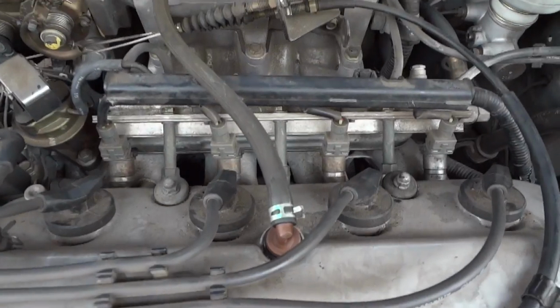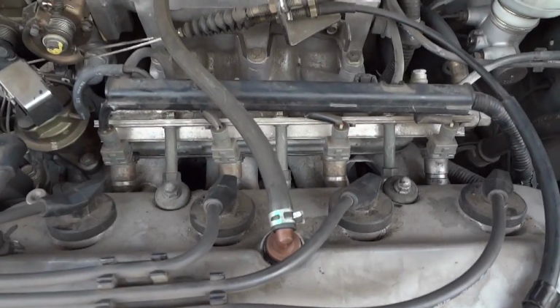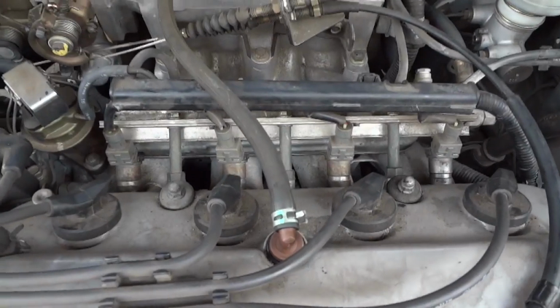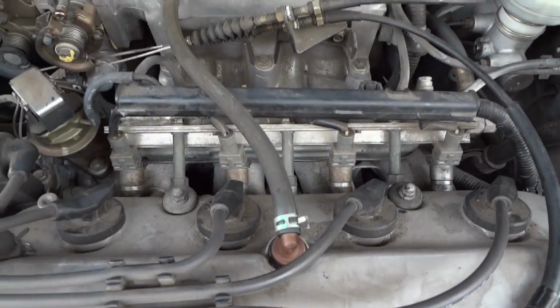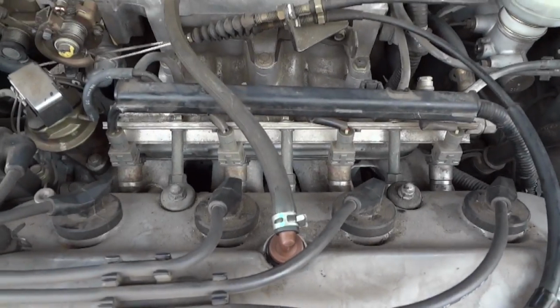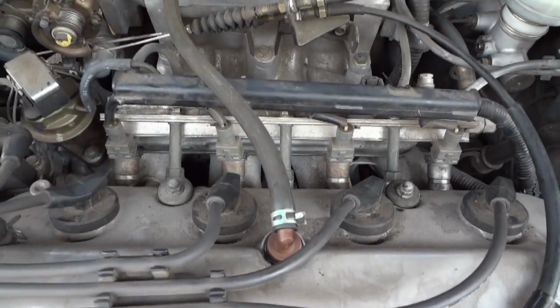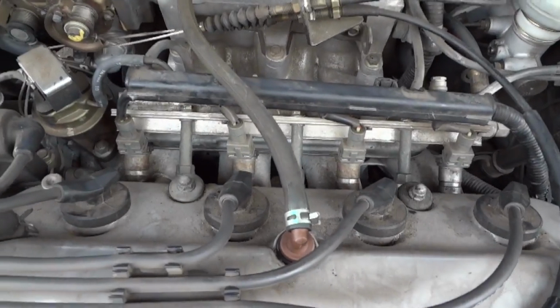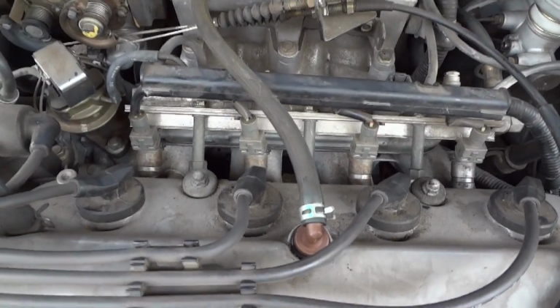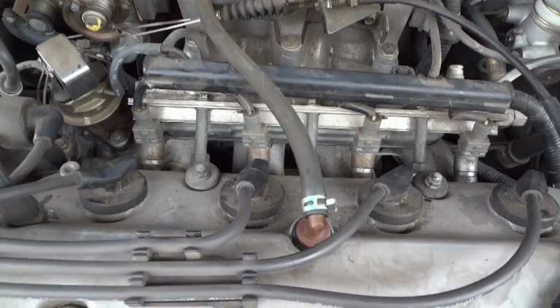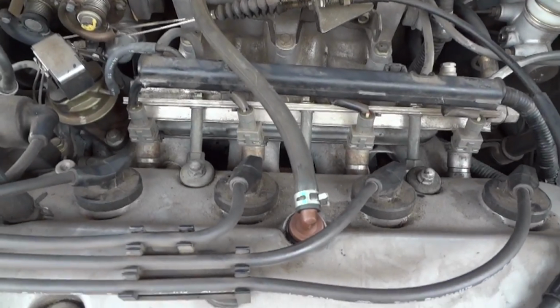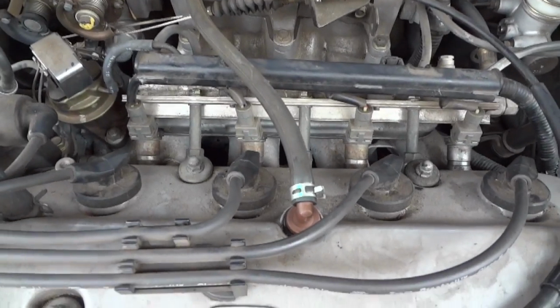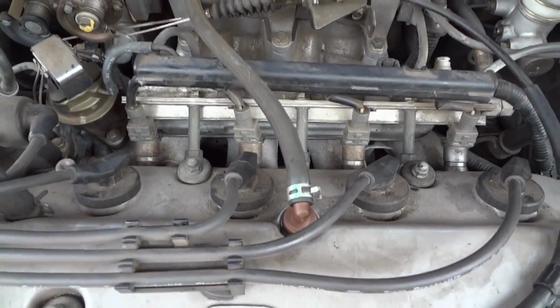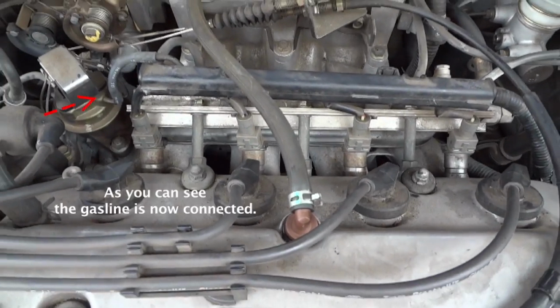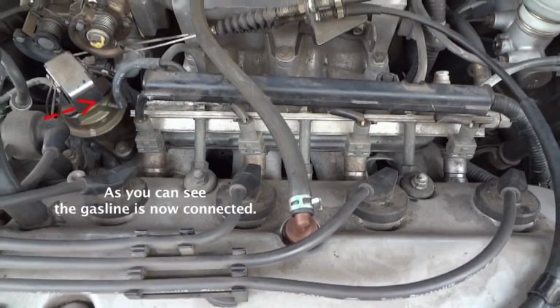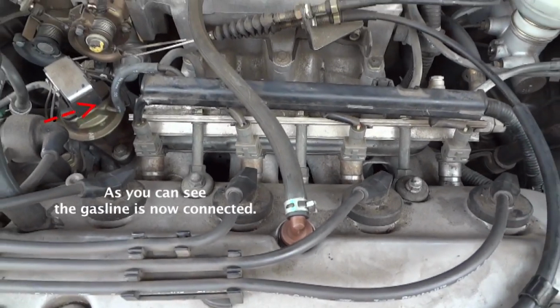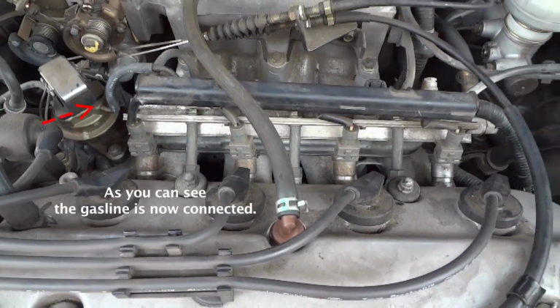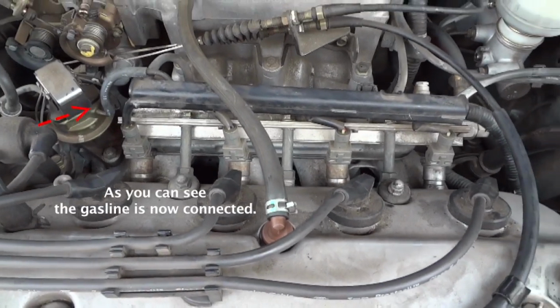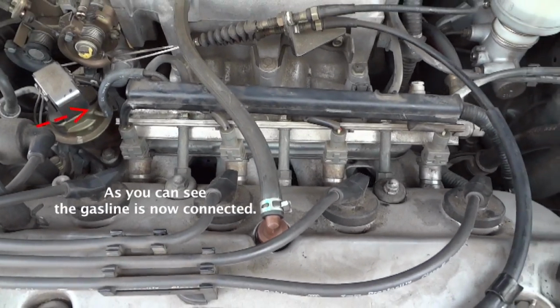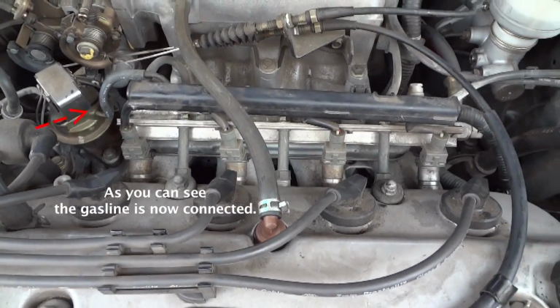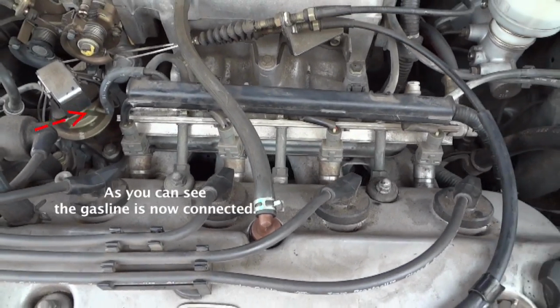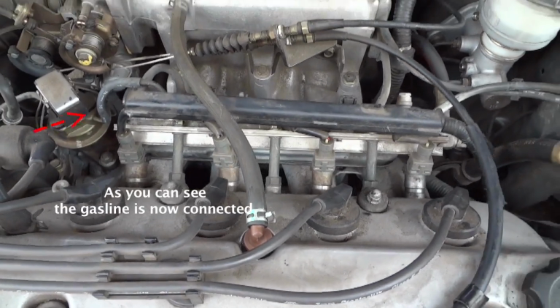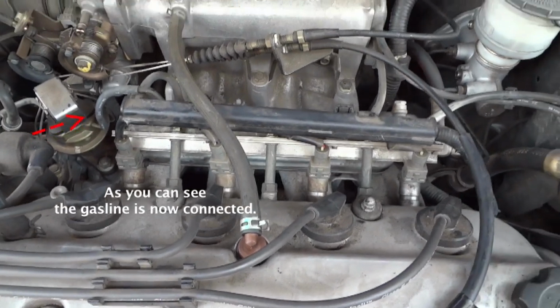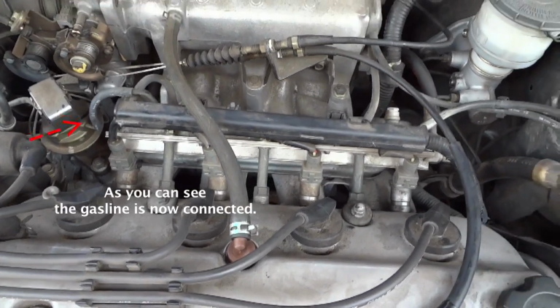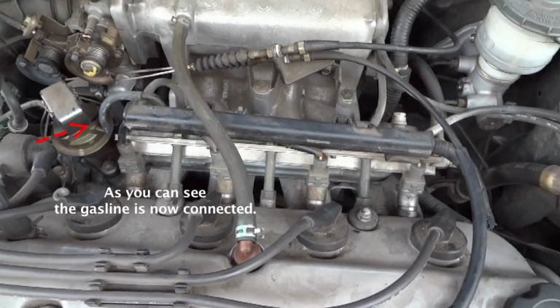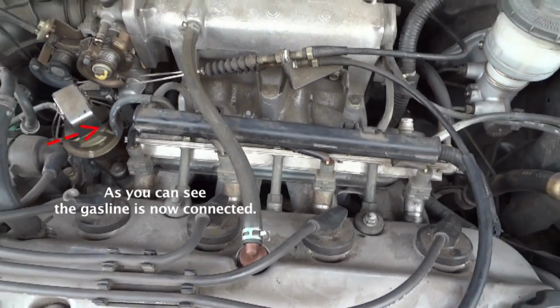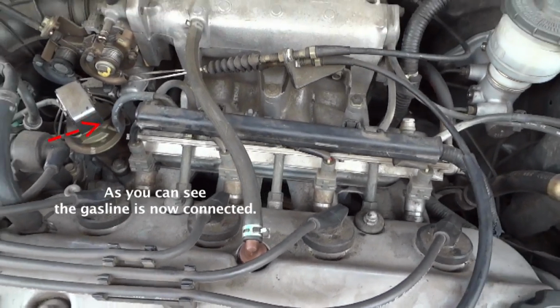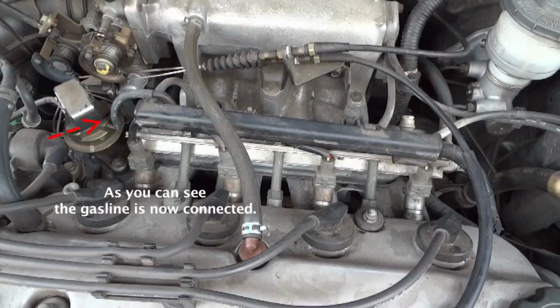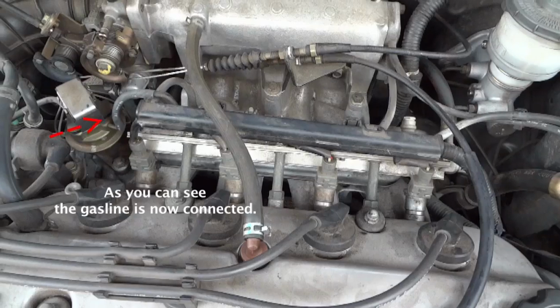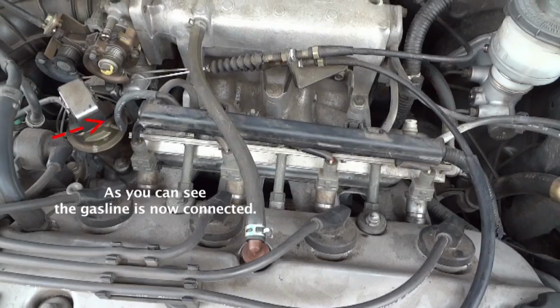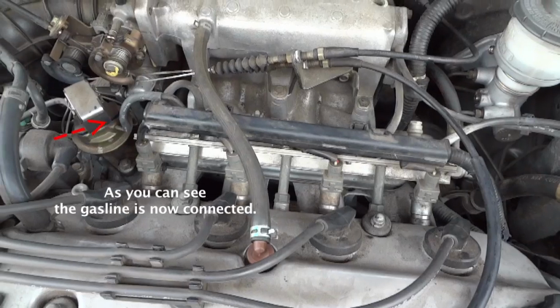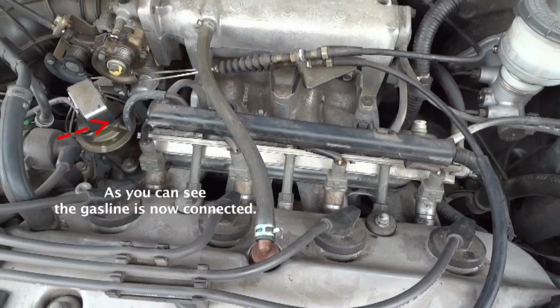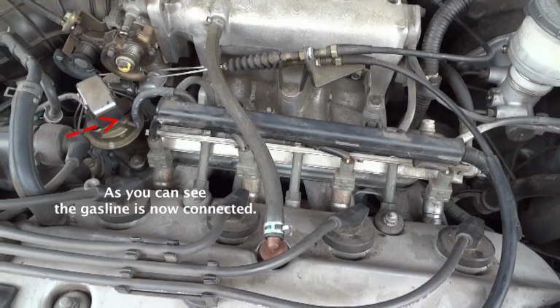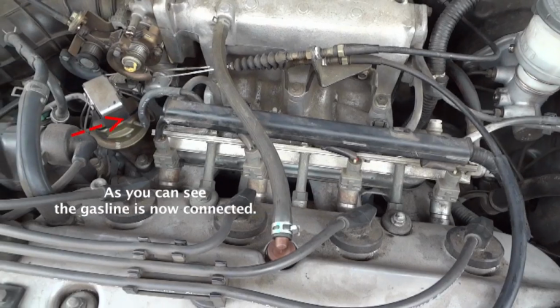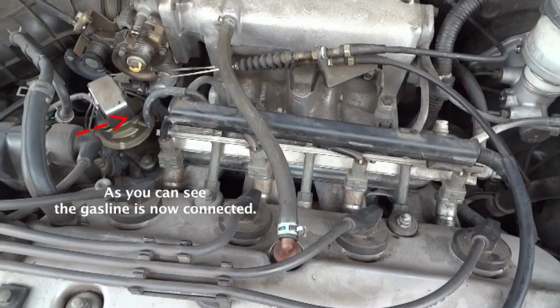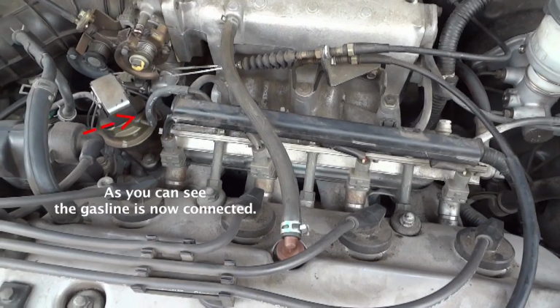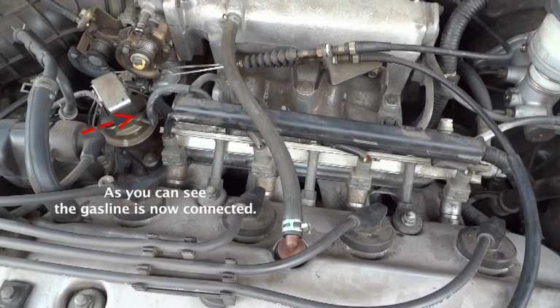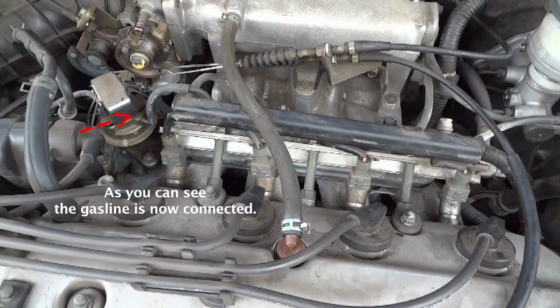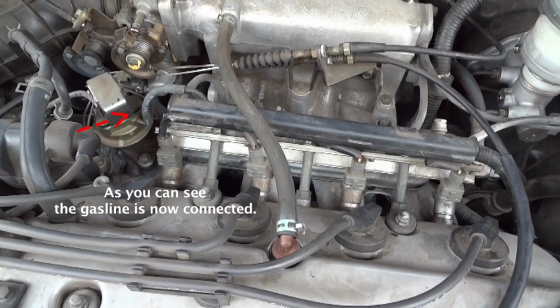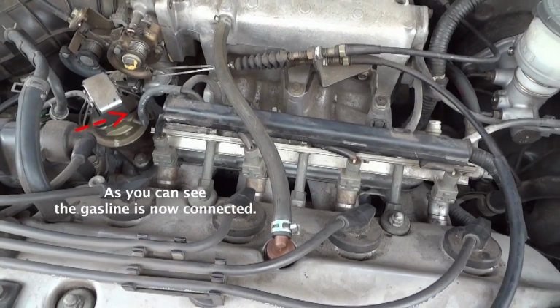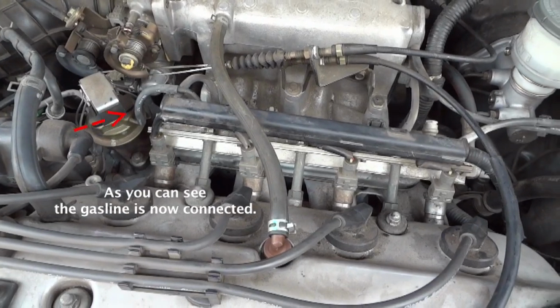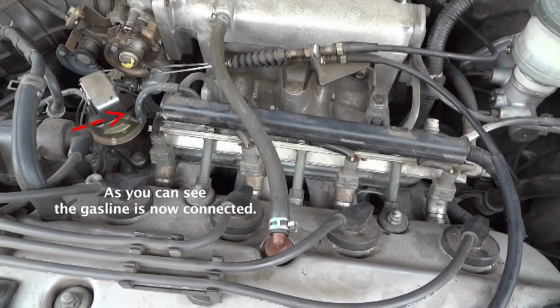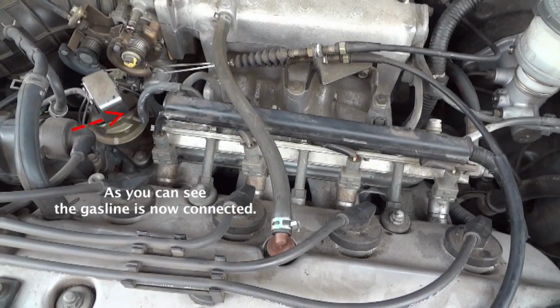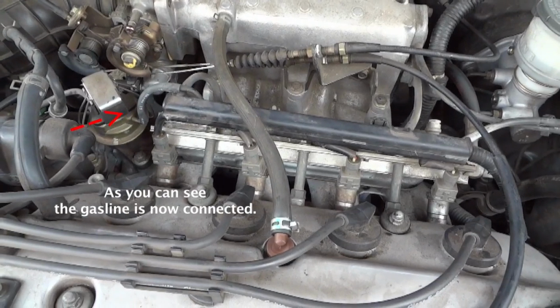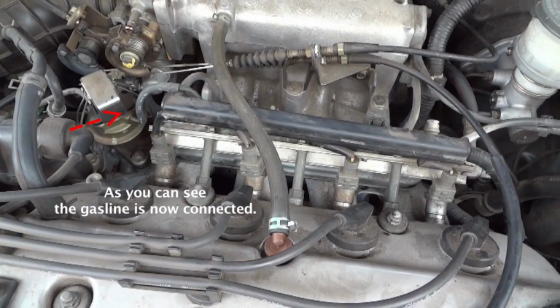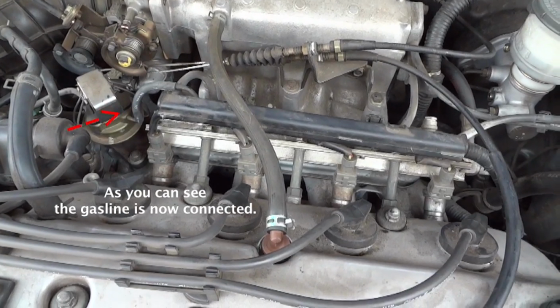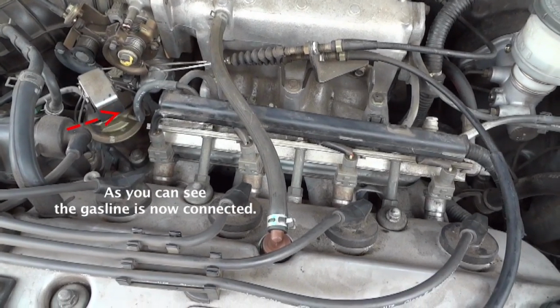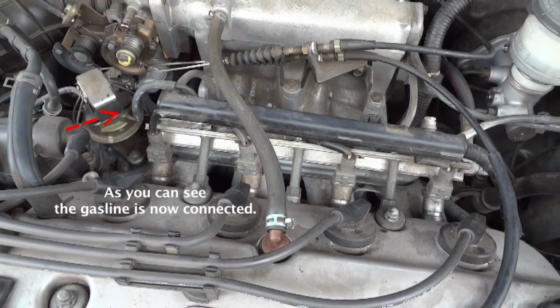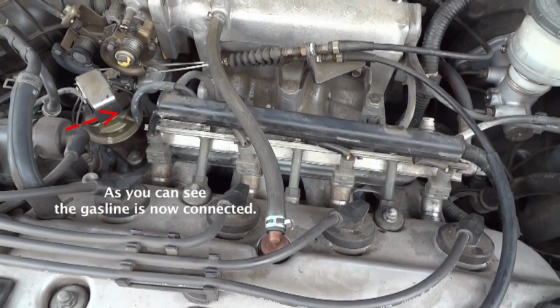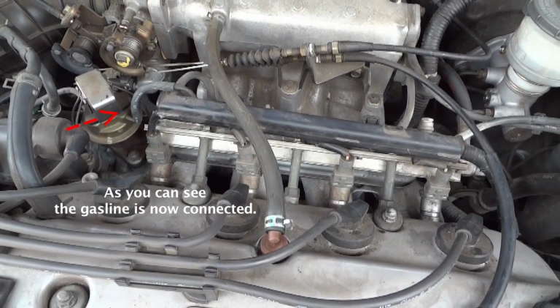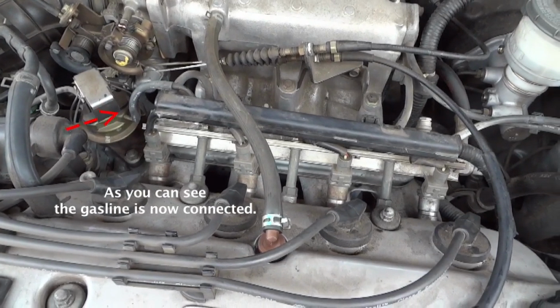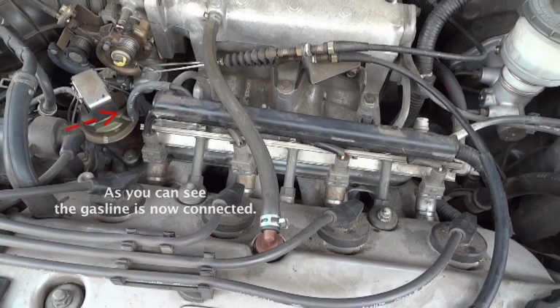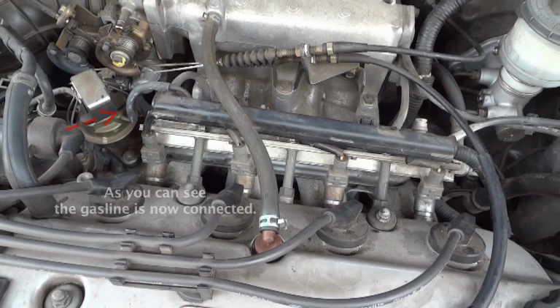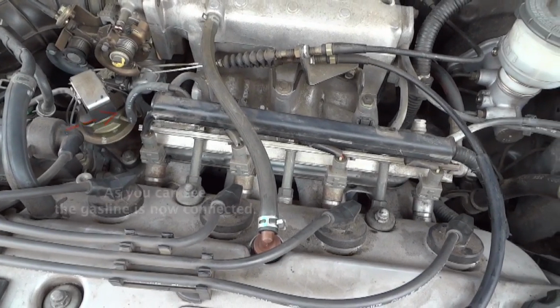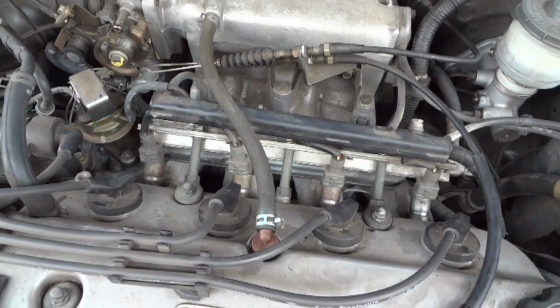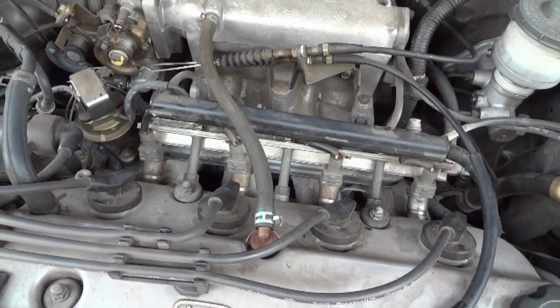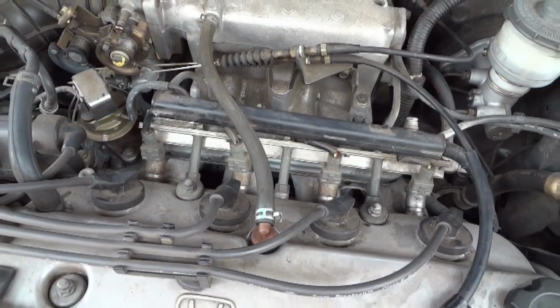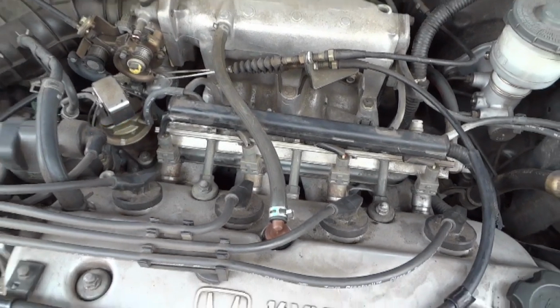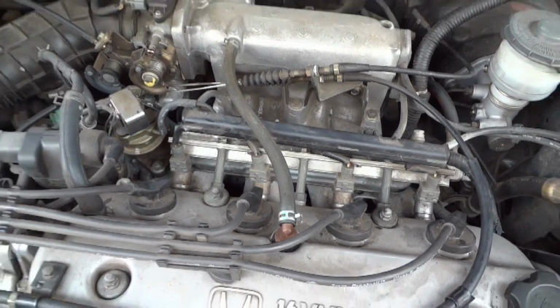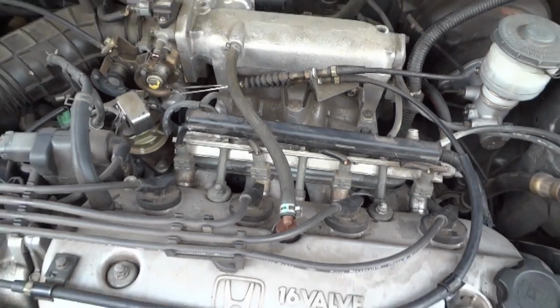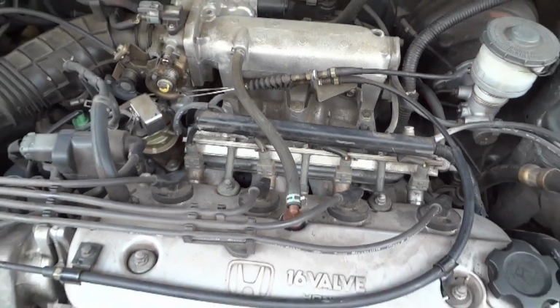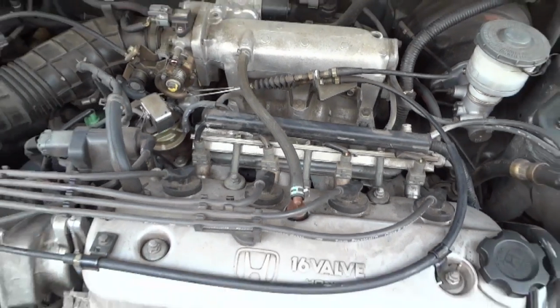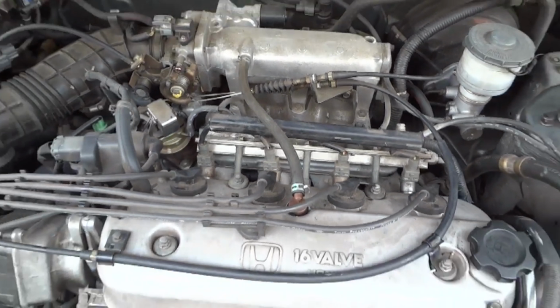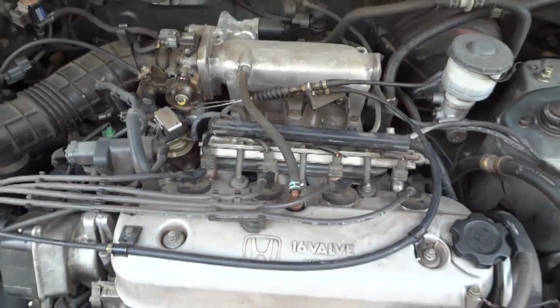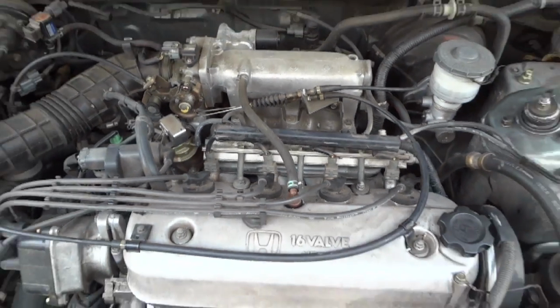Alright, that should be it — all clean, all ready to go. Now we just got to turn it on and try her out.